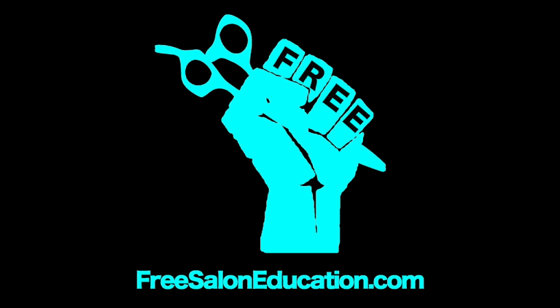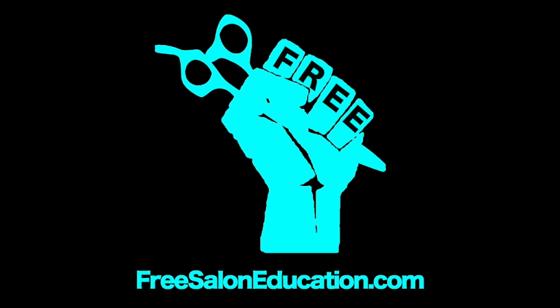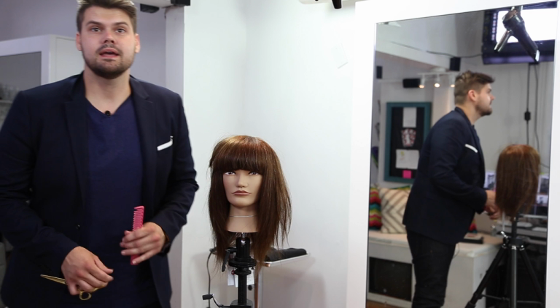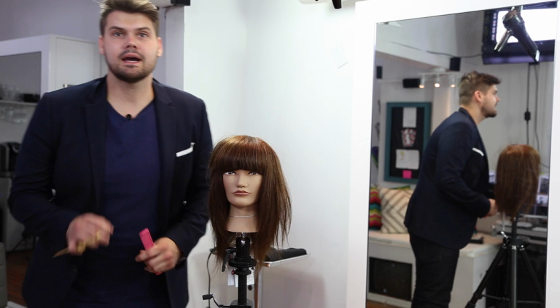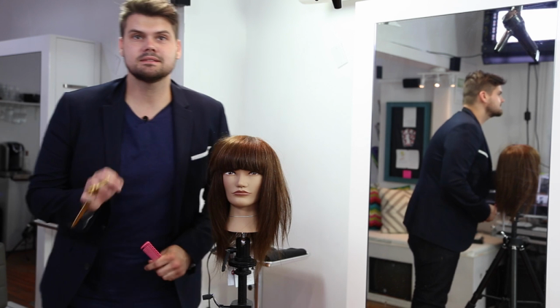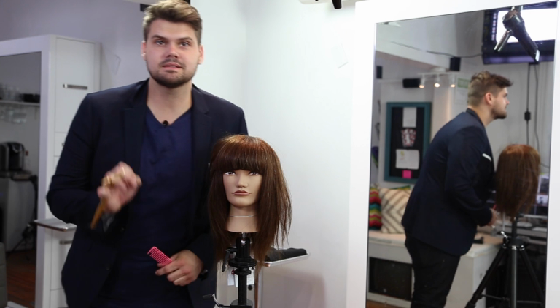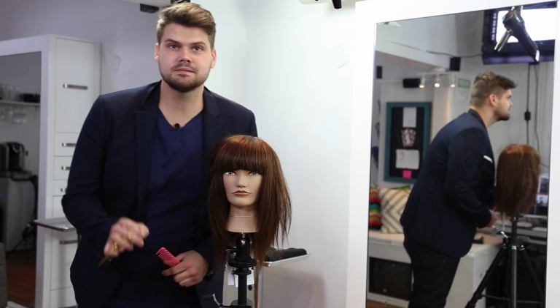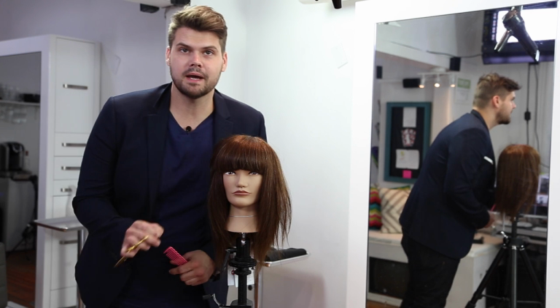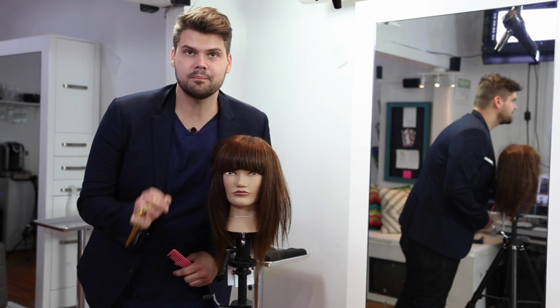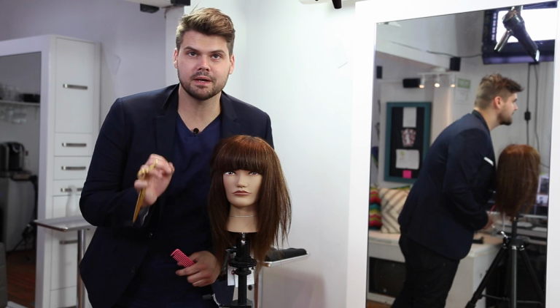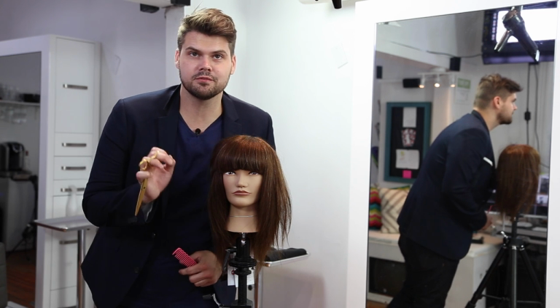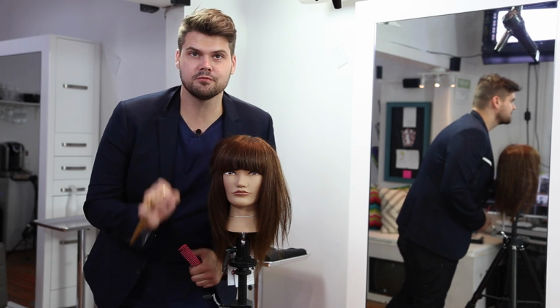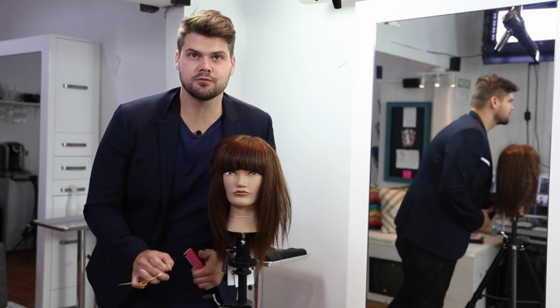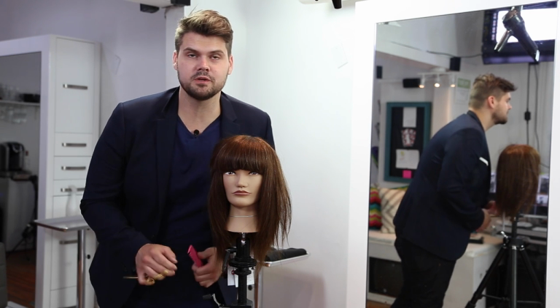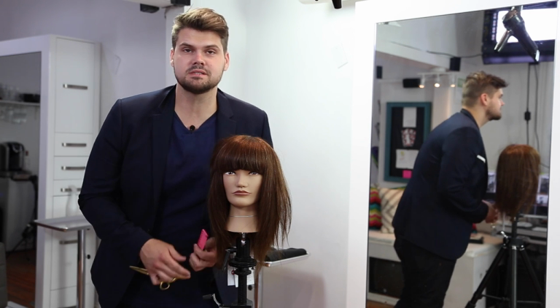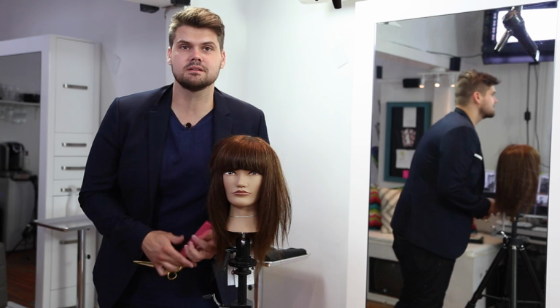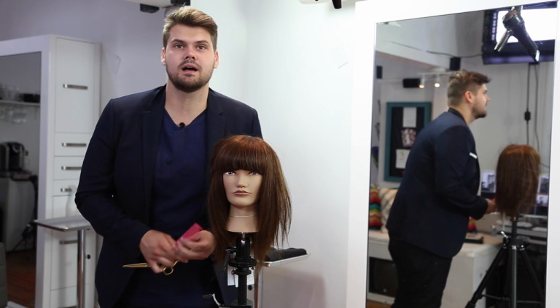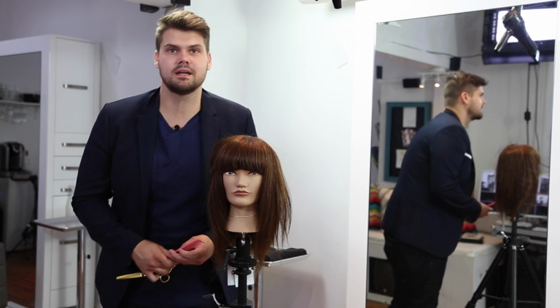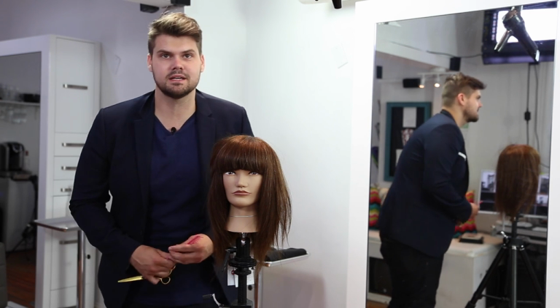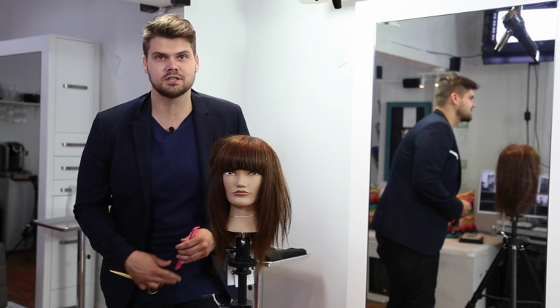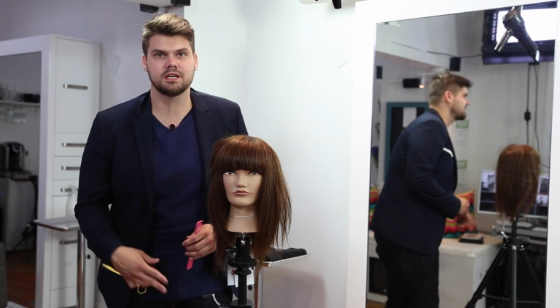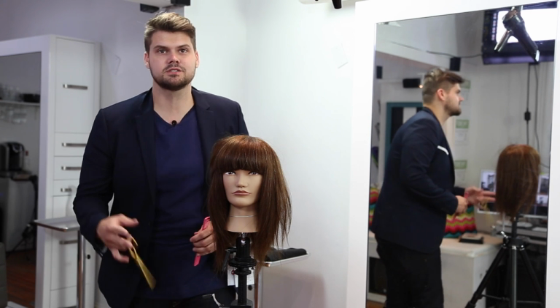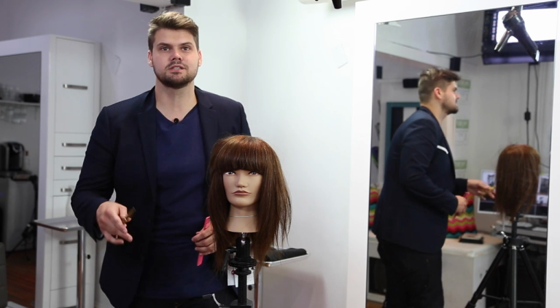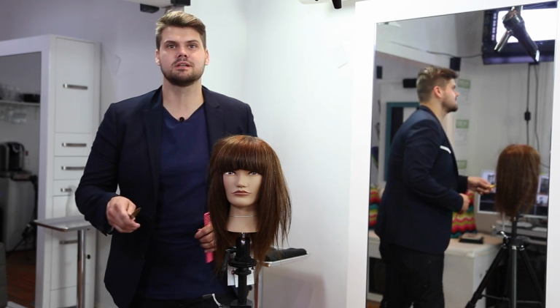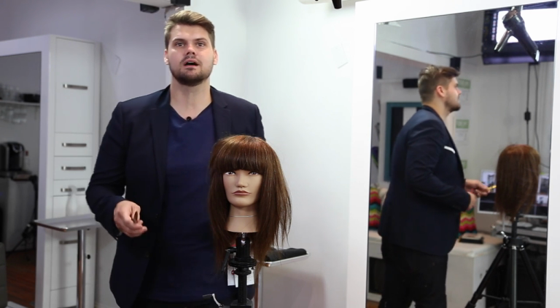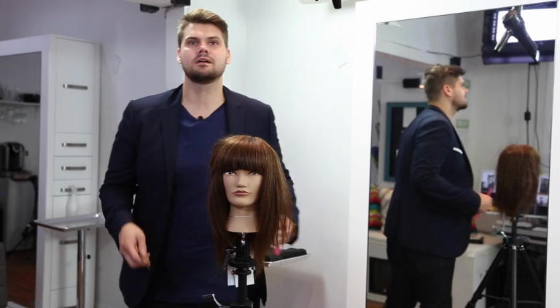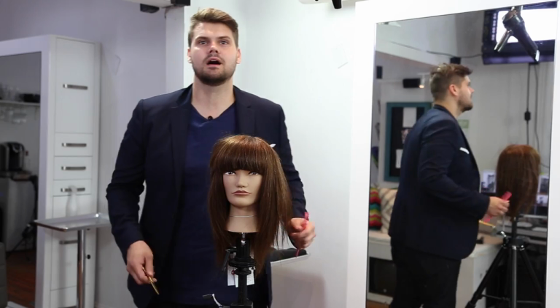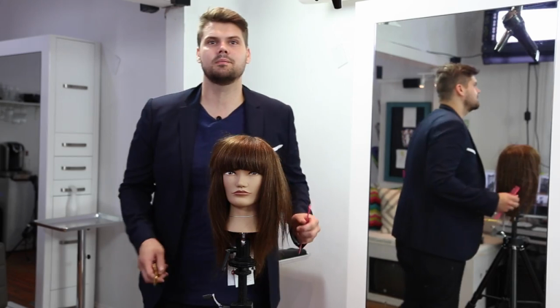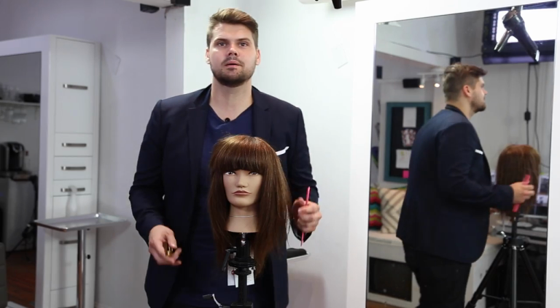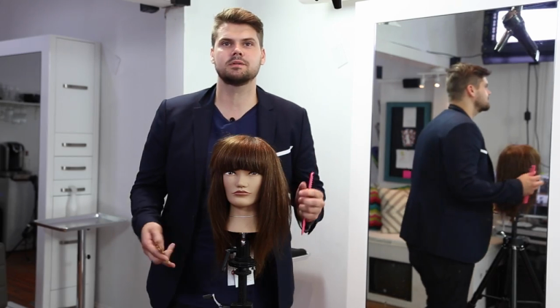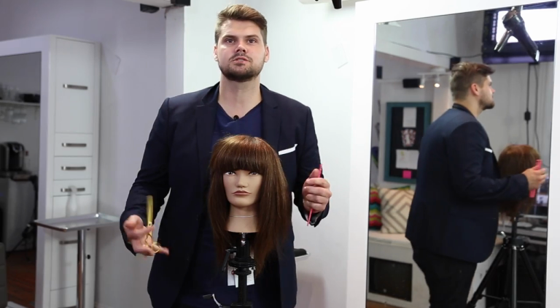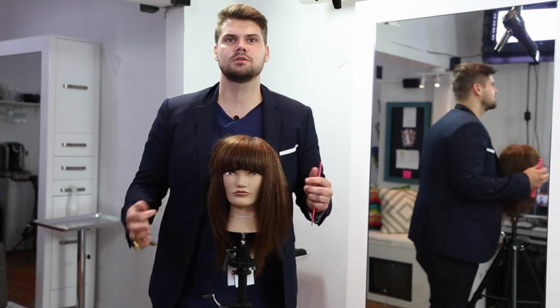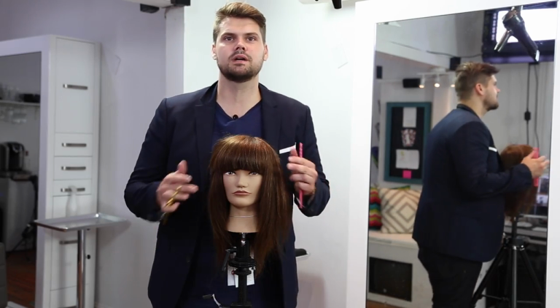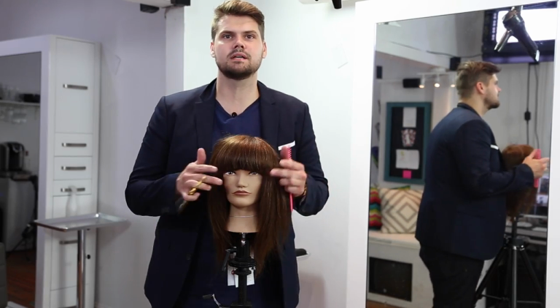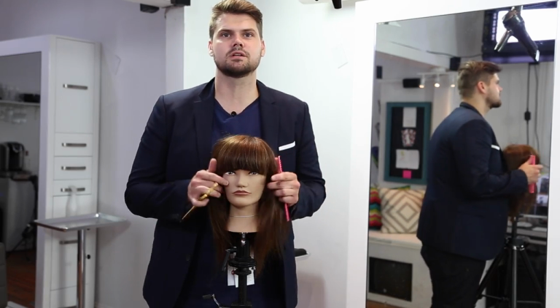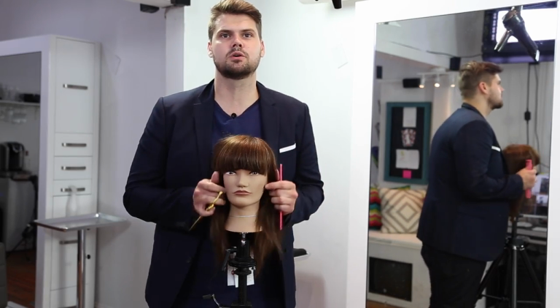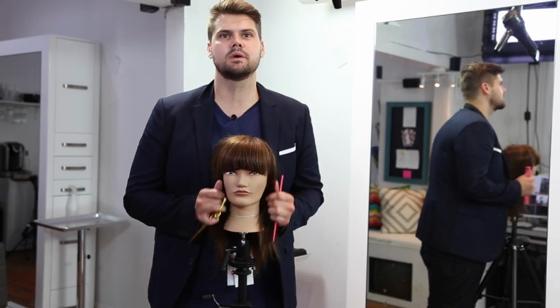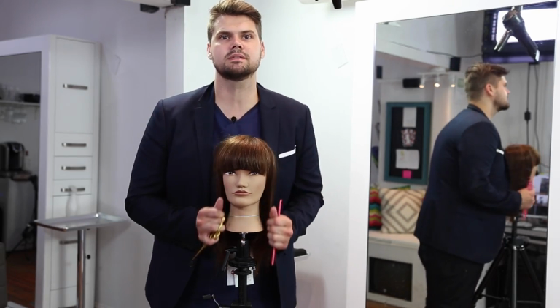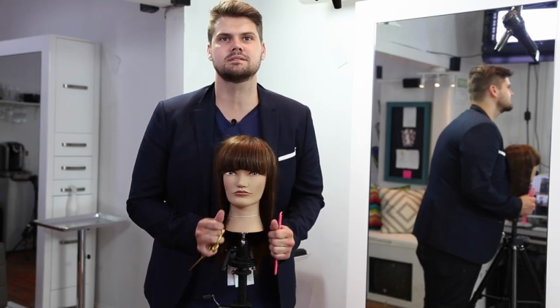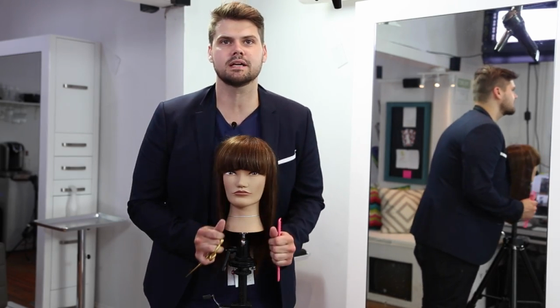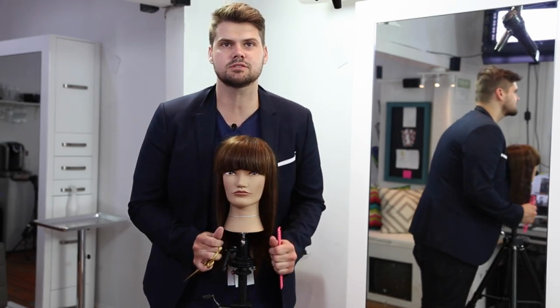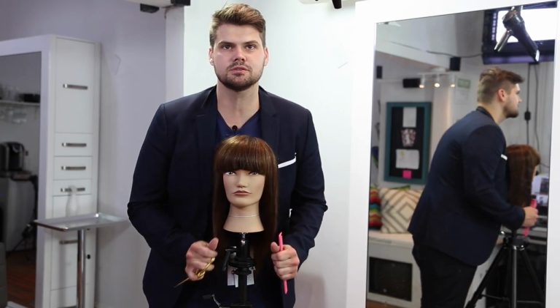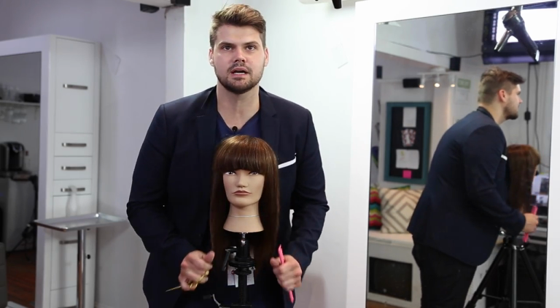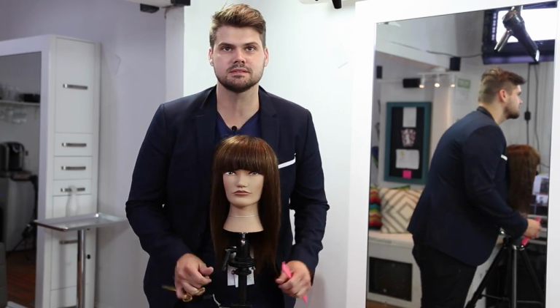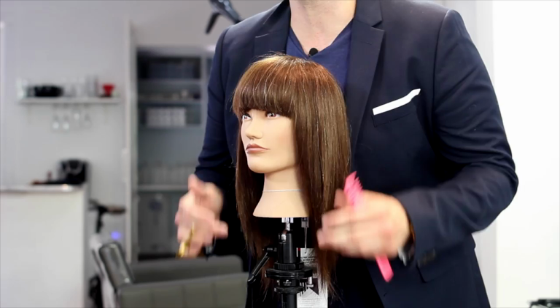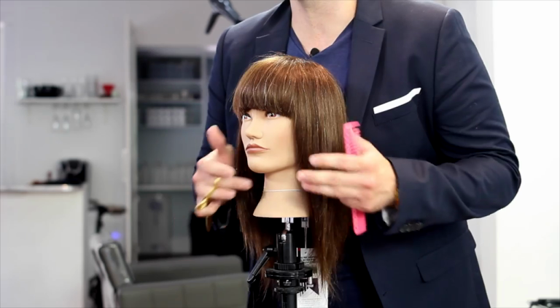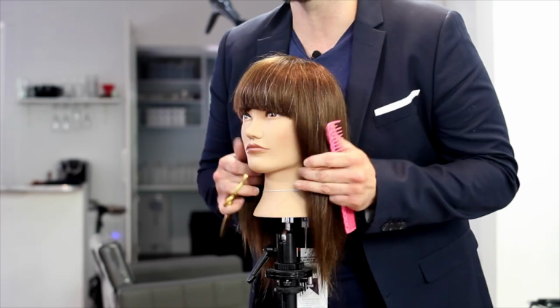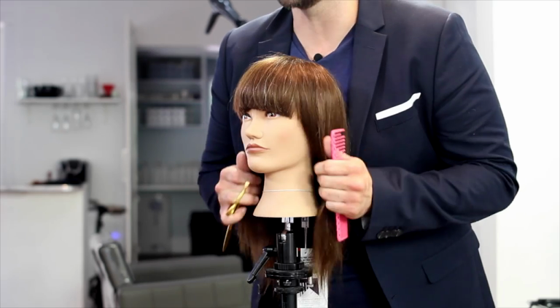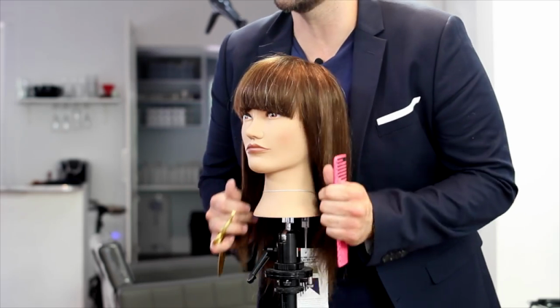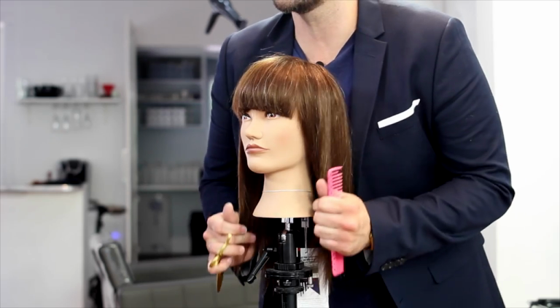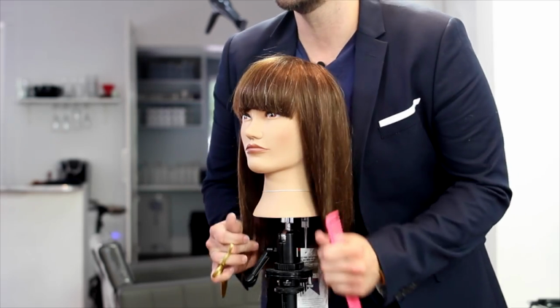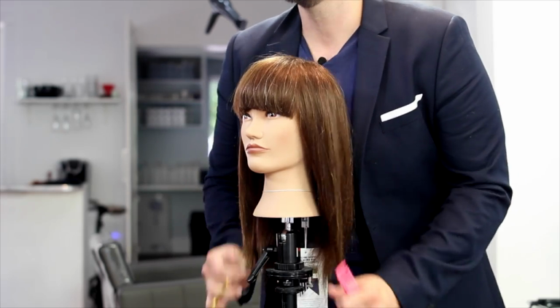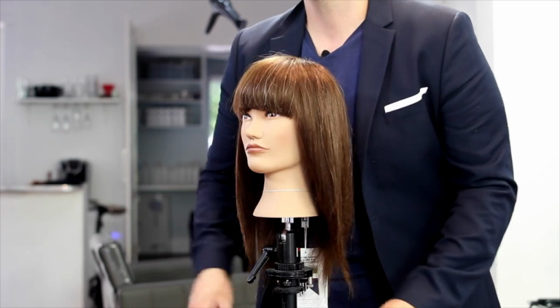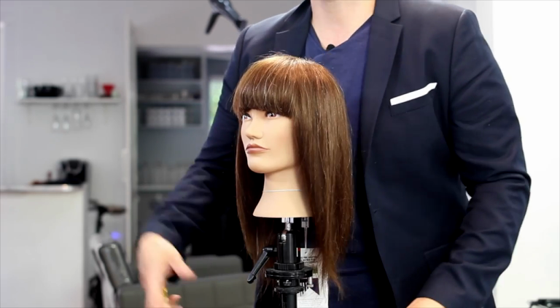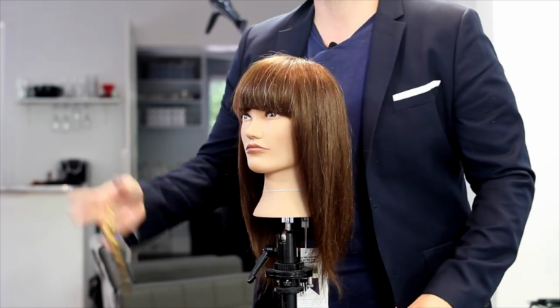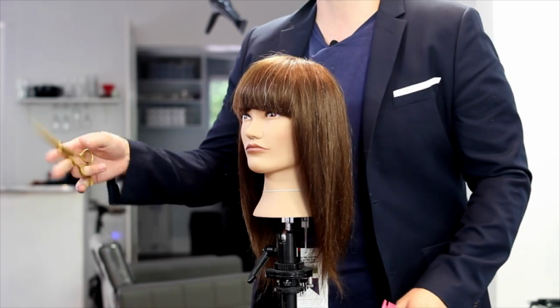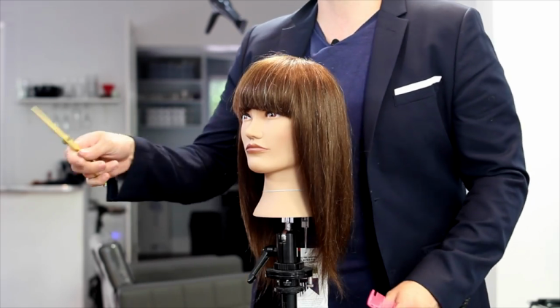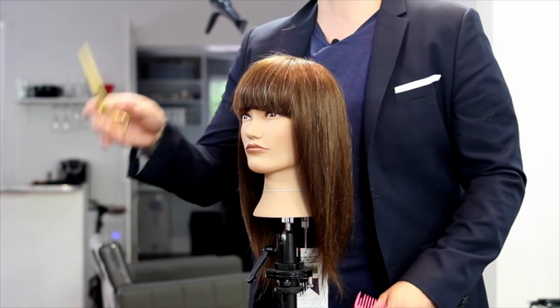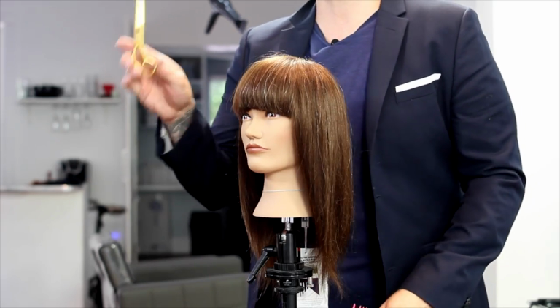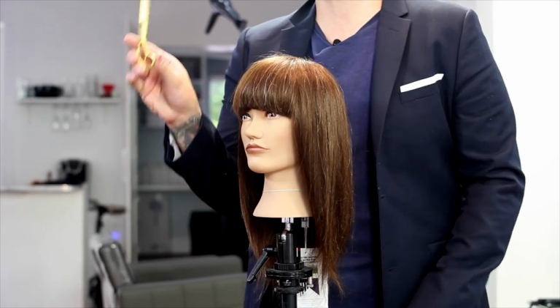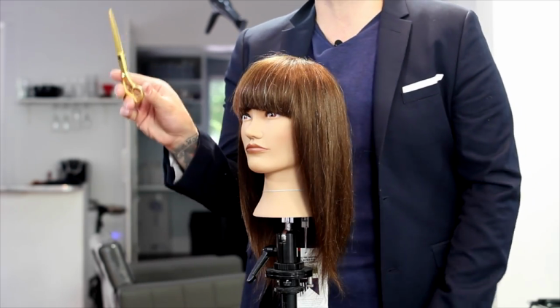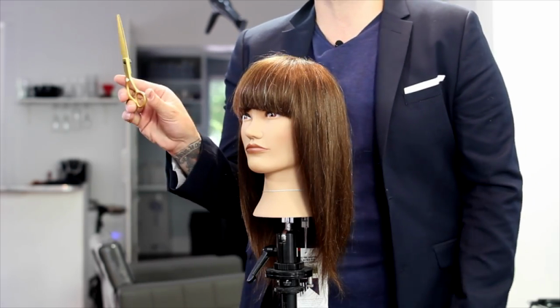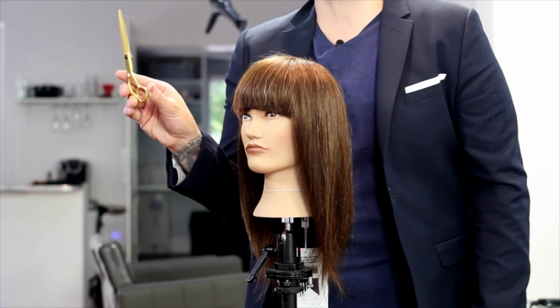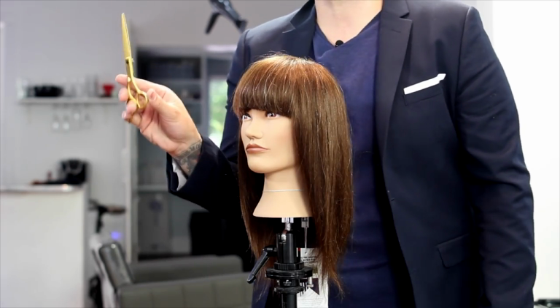Hey guys, this is Matt Beck from freesaloneducation.com and I'm going to show you a quick texturizing technique using your scissor.